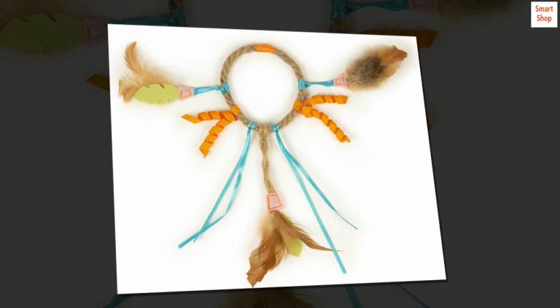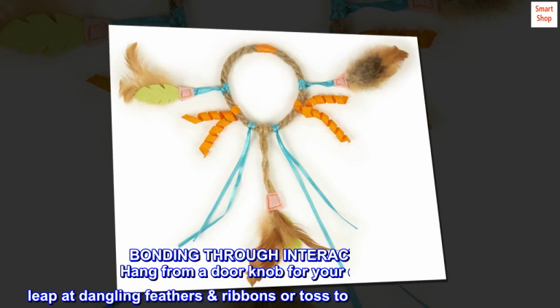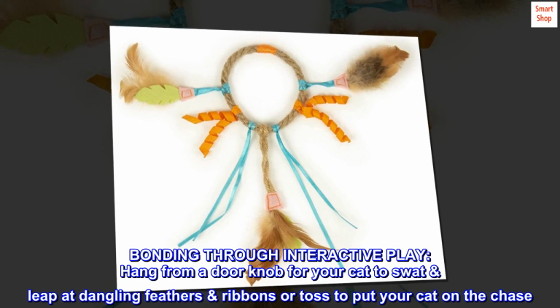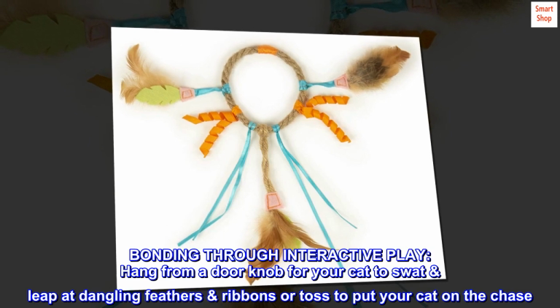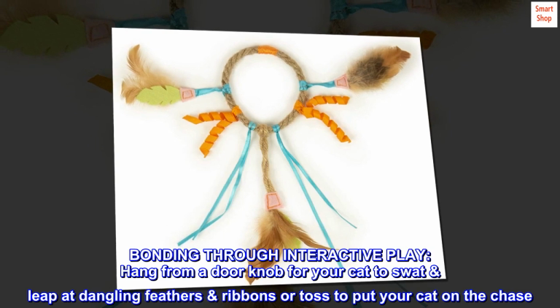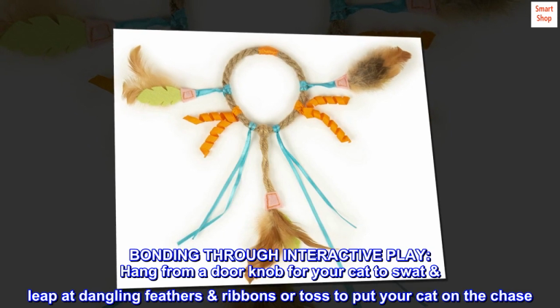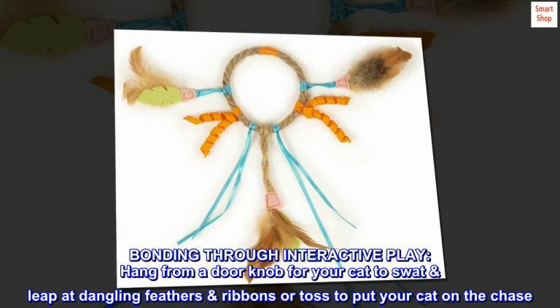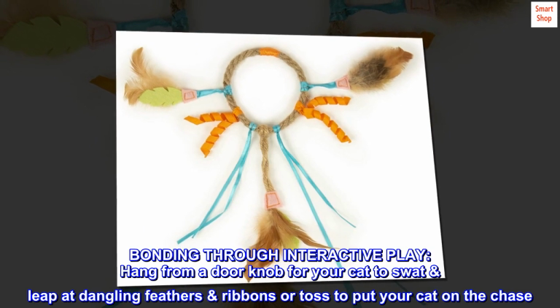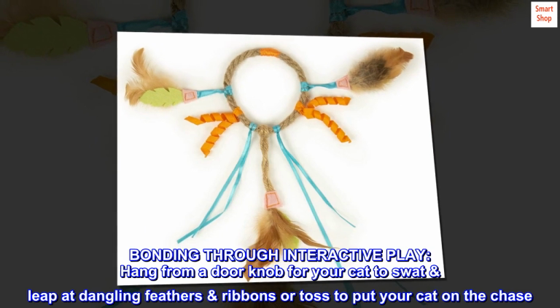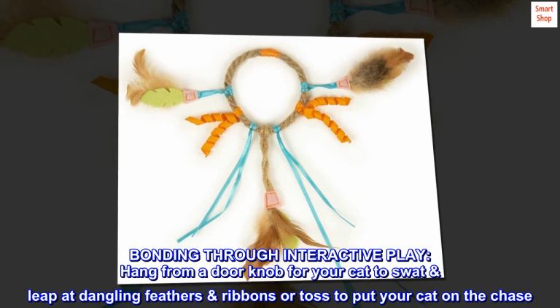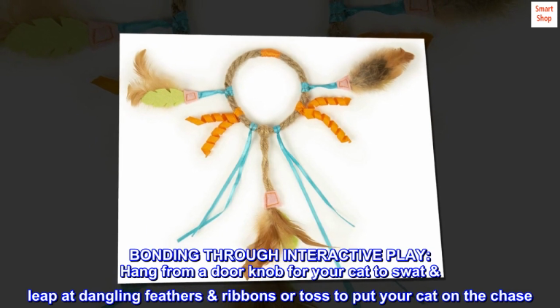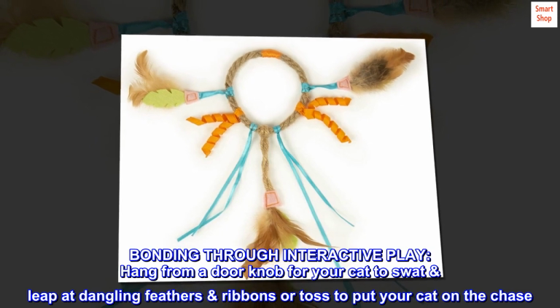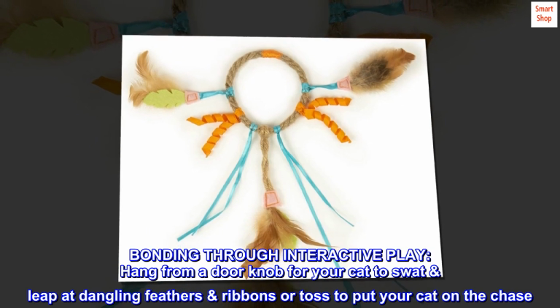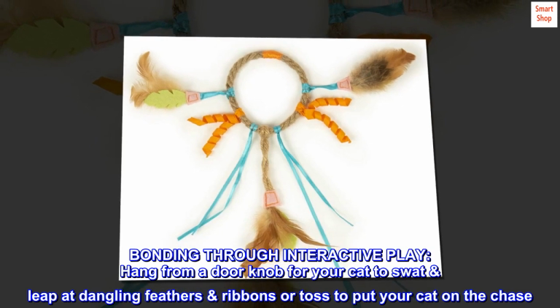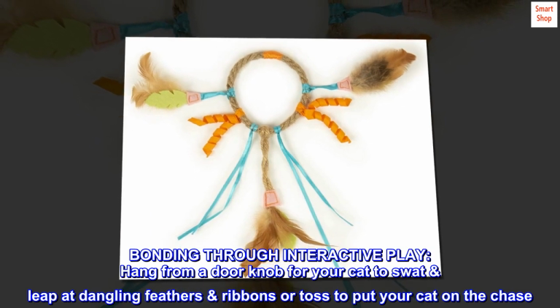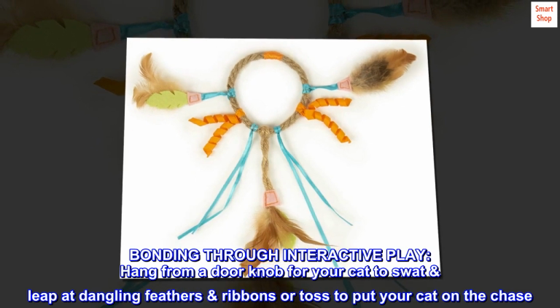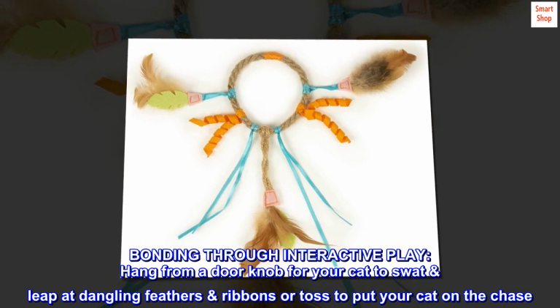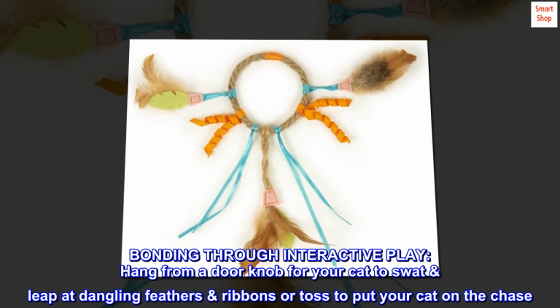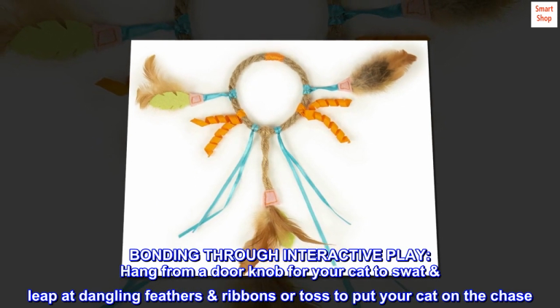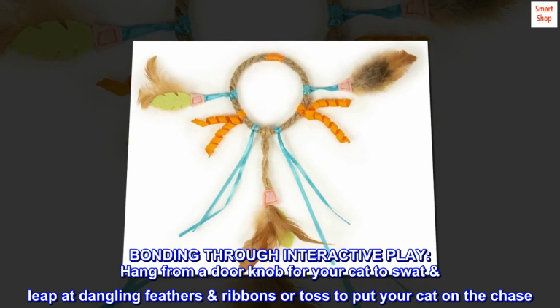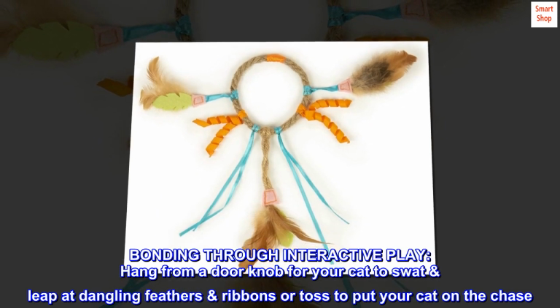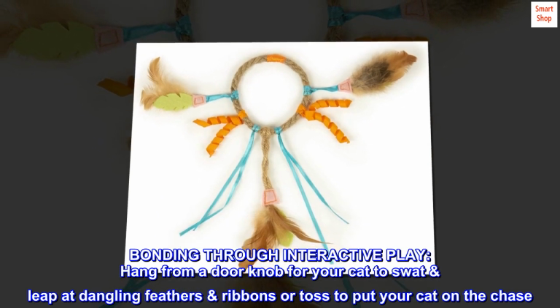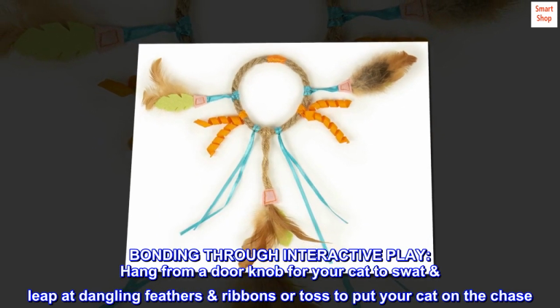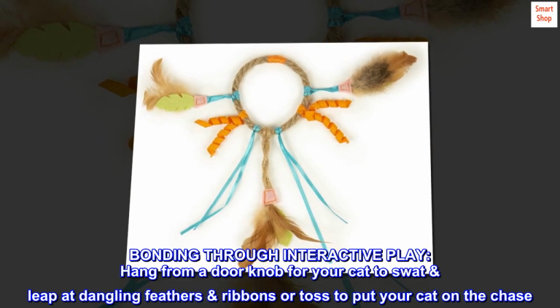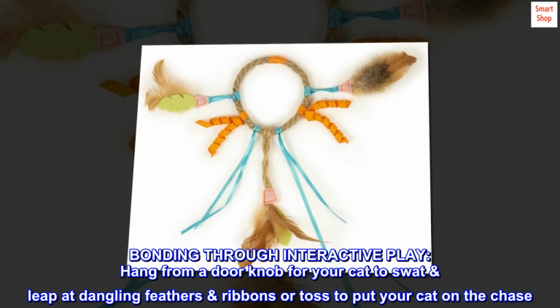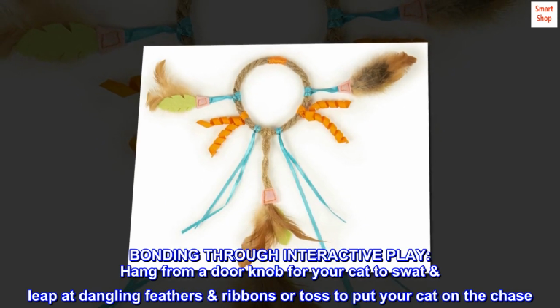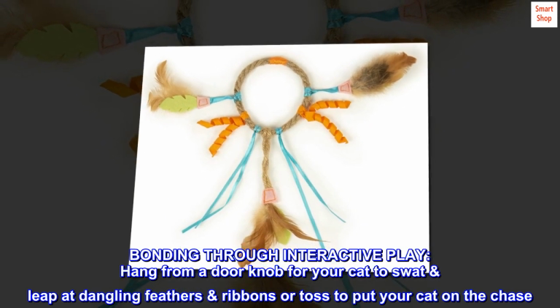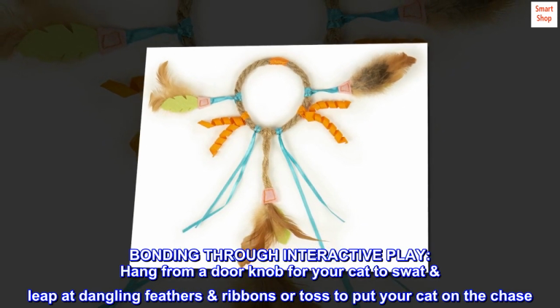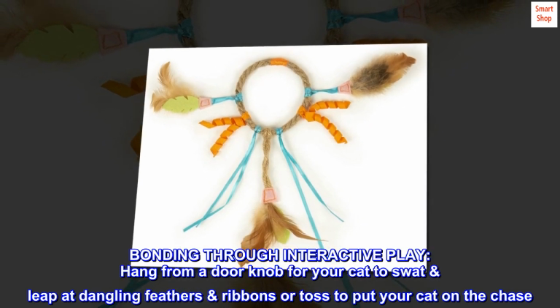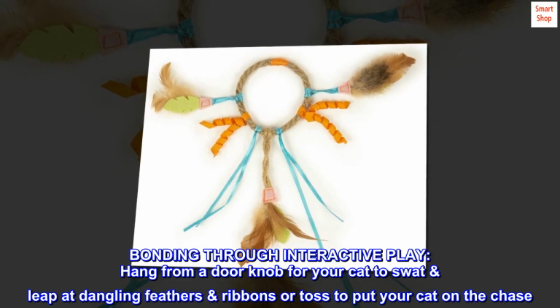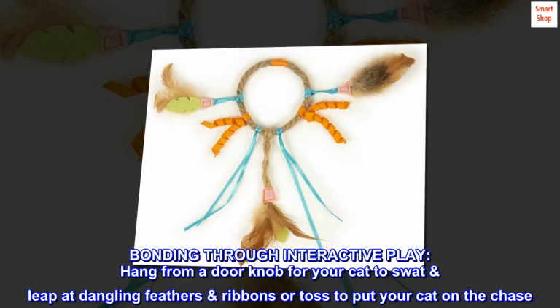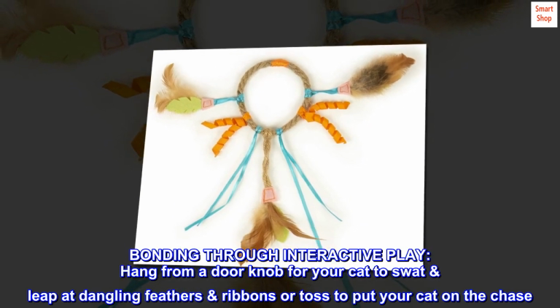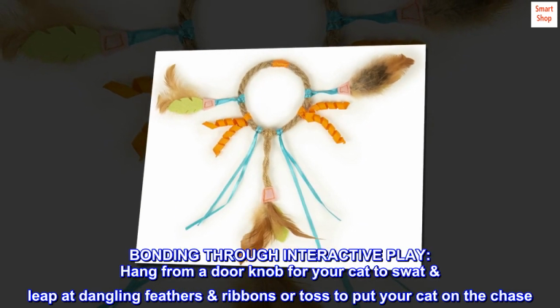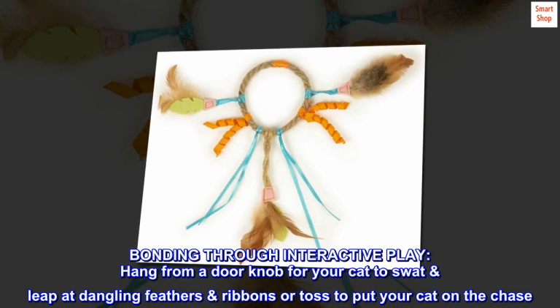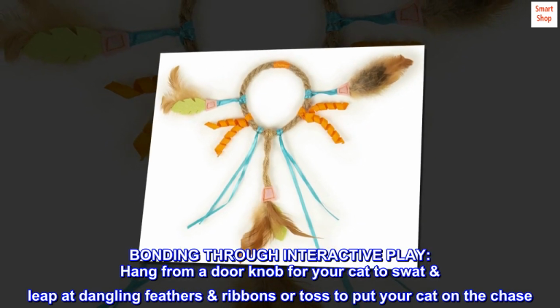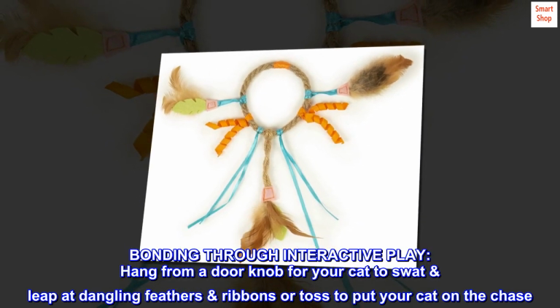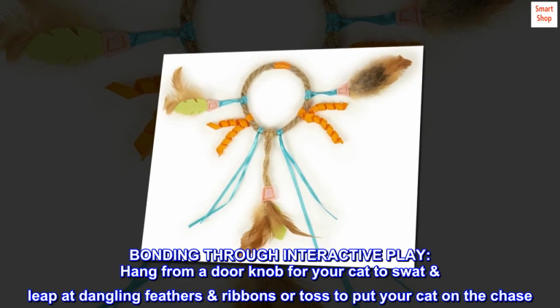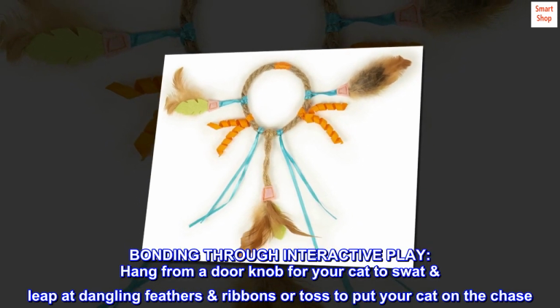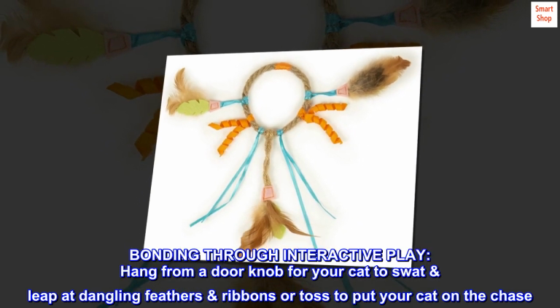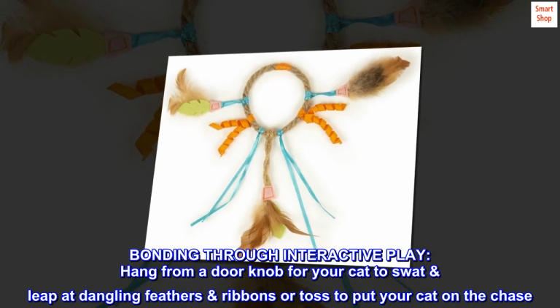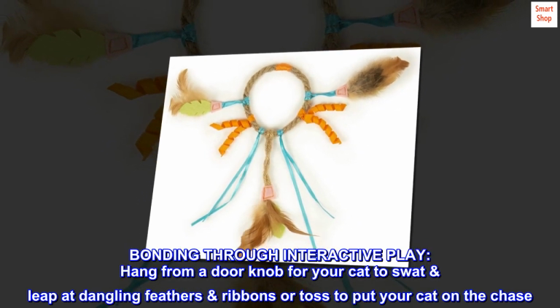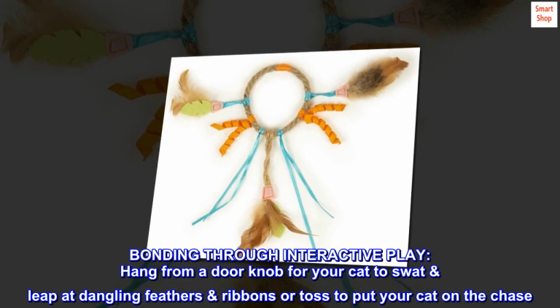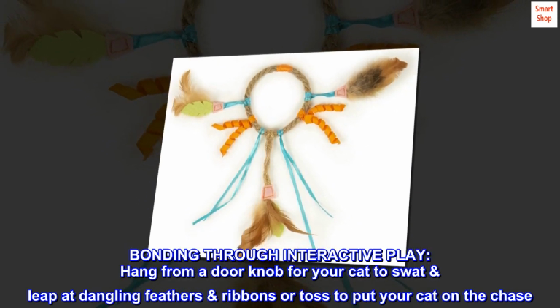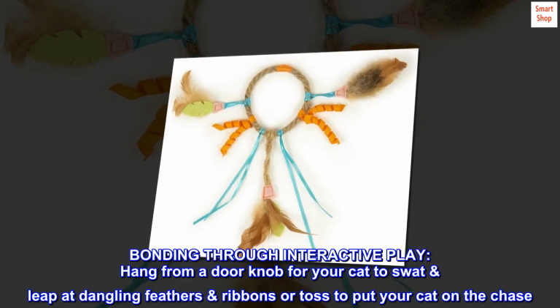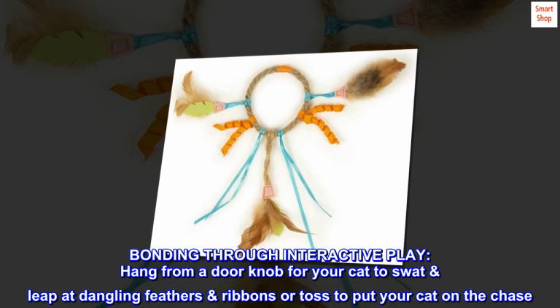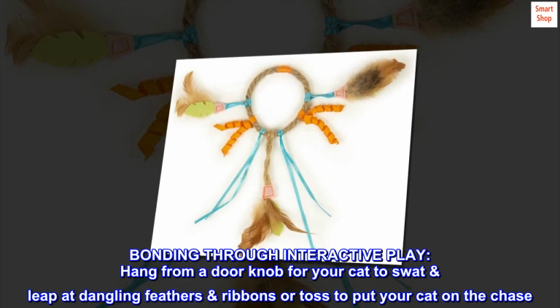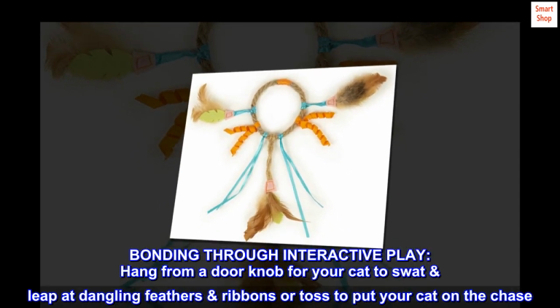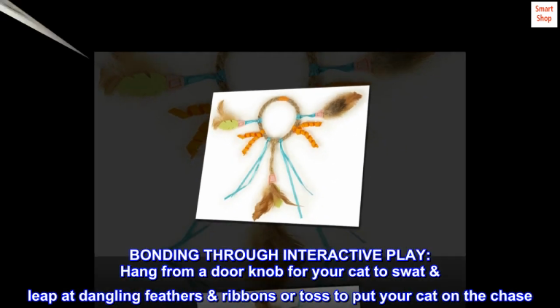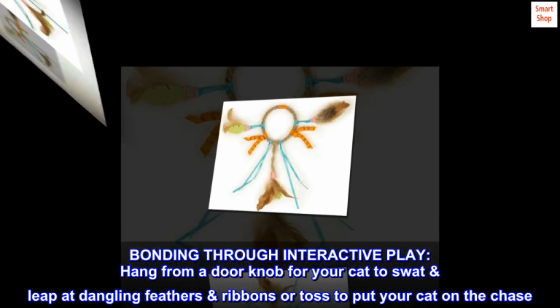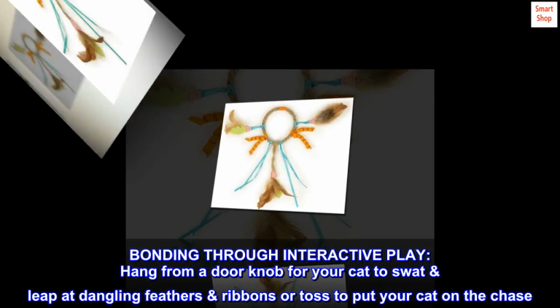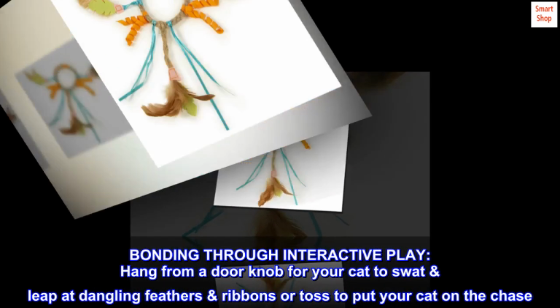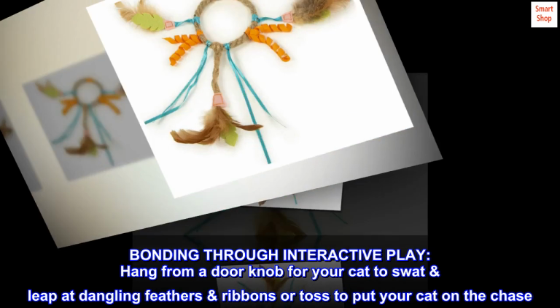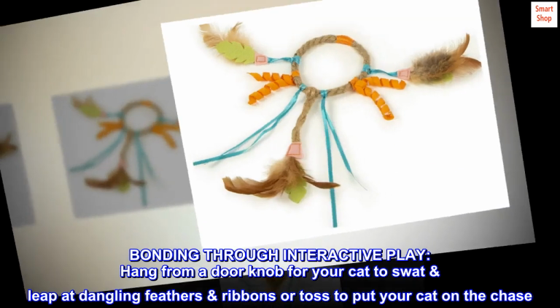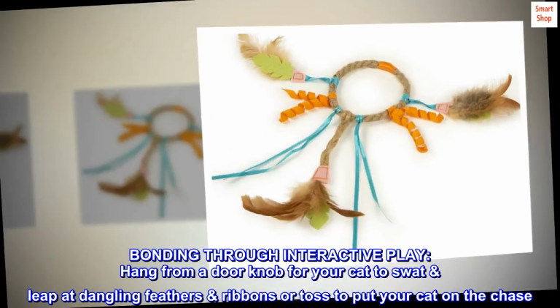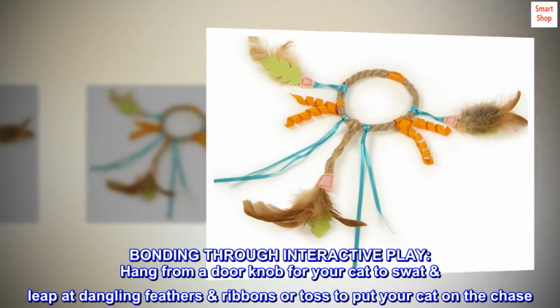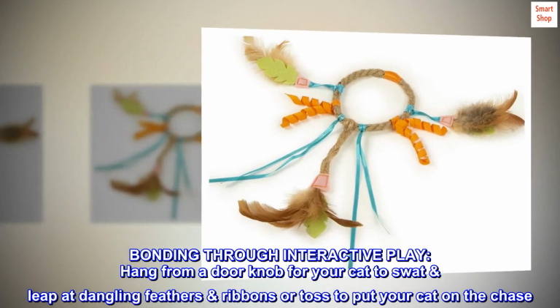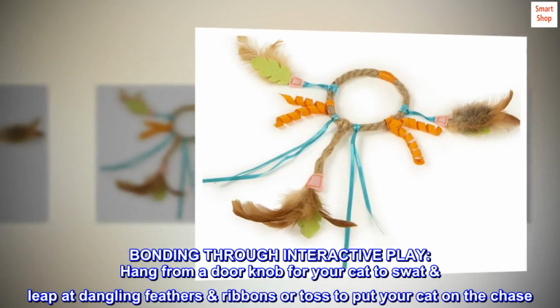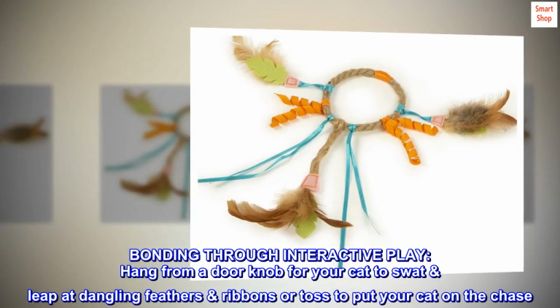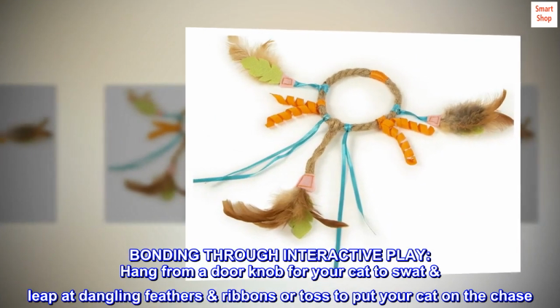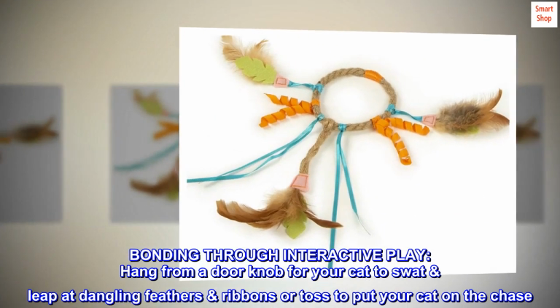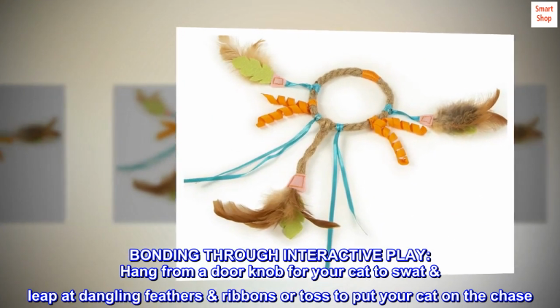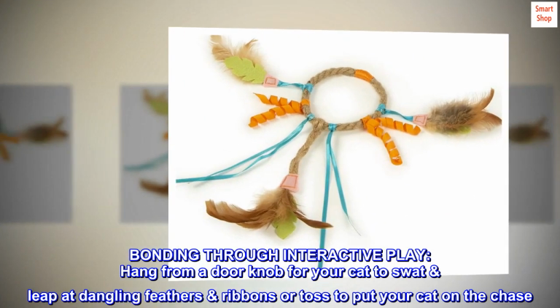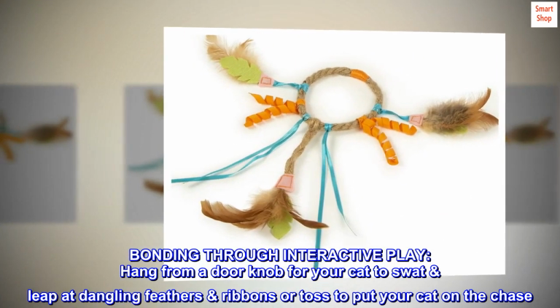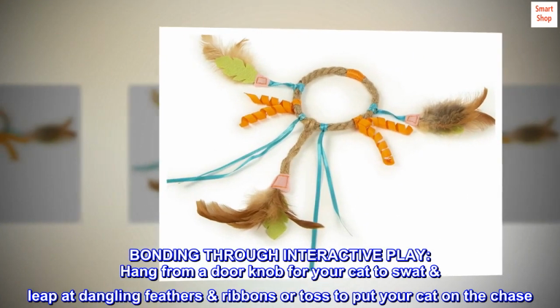Bonding through interactive play. Hang from a doorknob for your cat to swat and leap at dangling feathers and ribbons, or toss to put your cat on the chase.